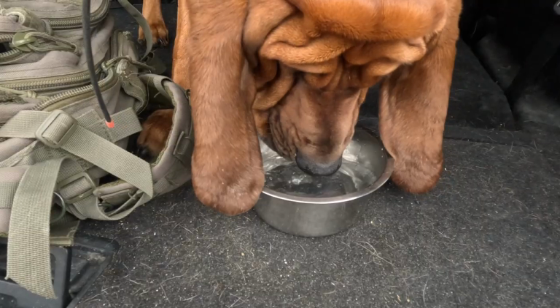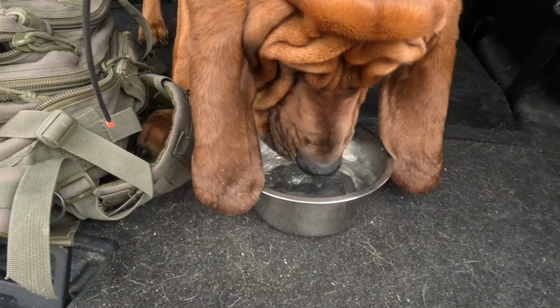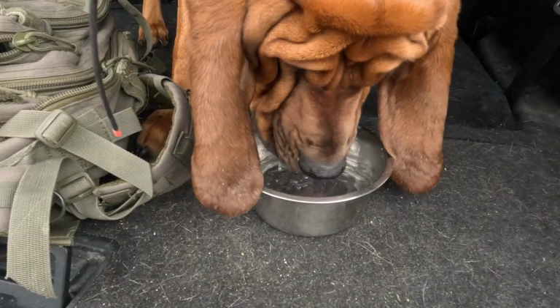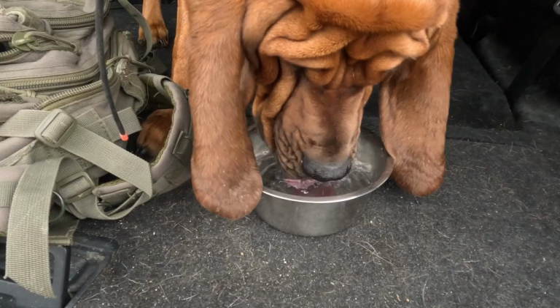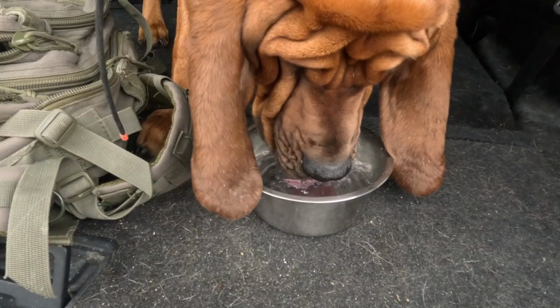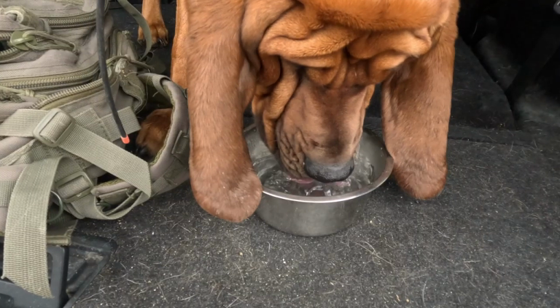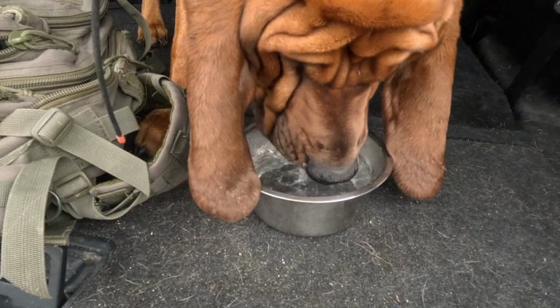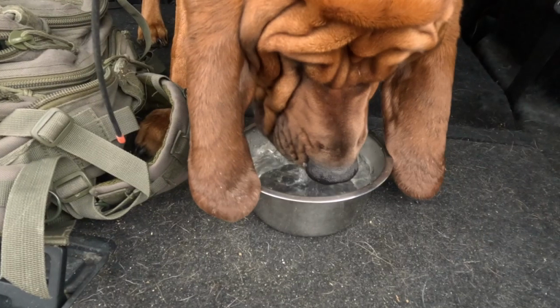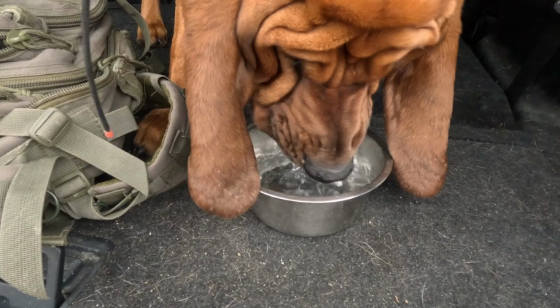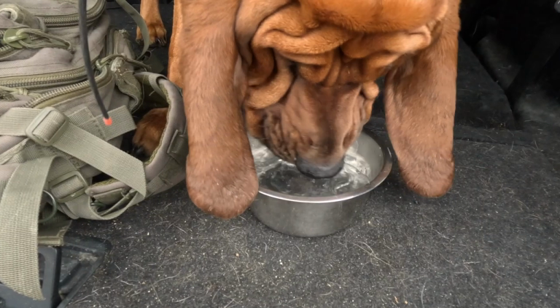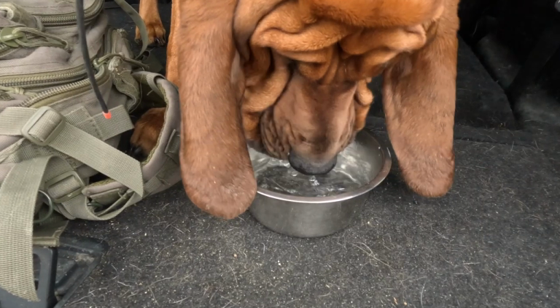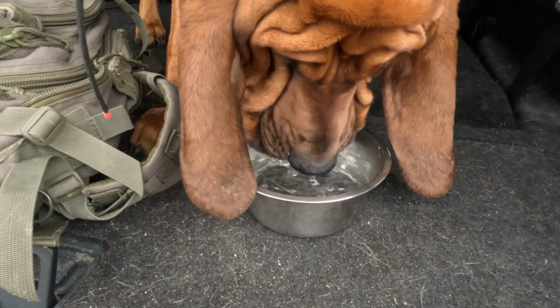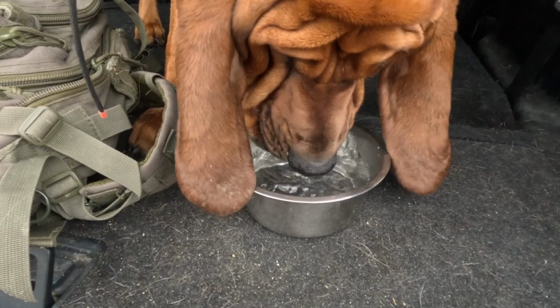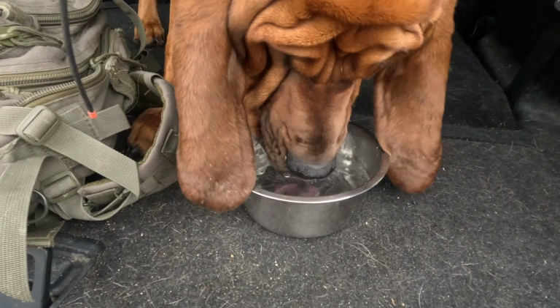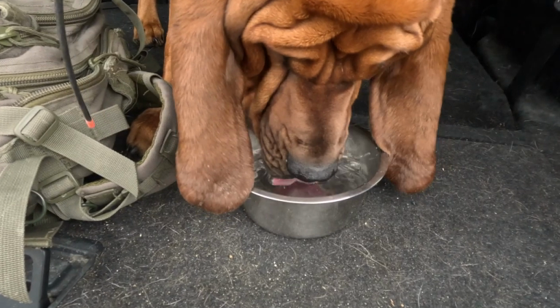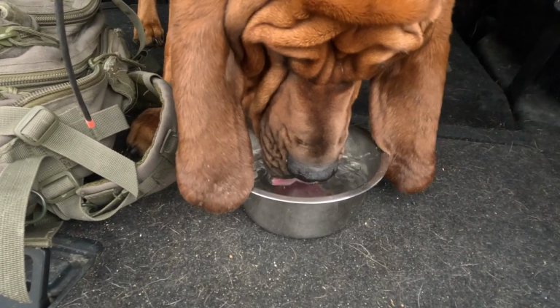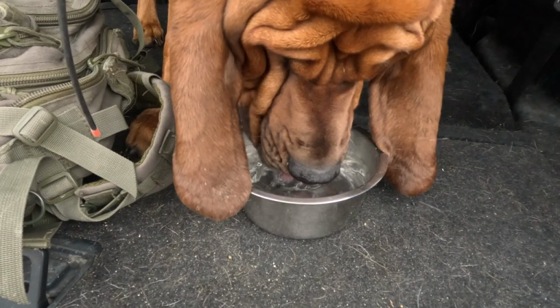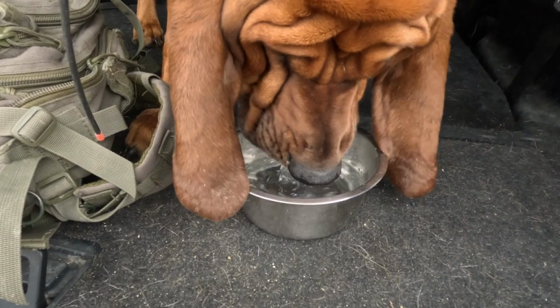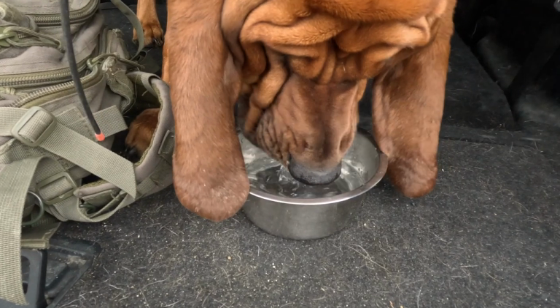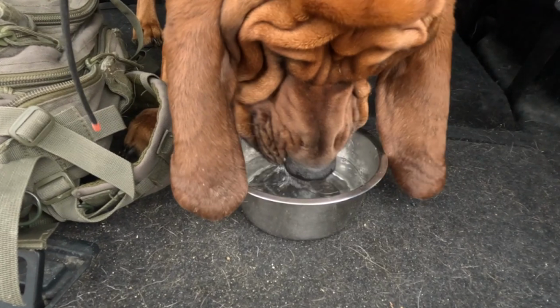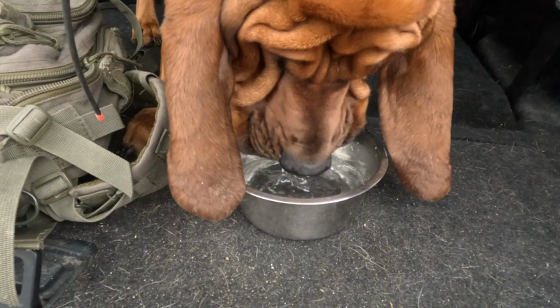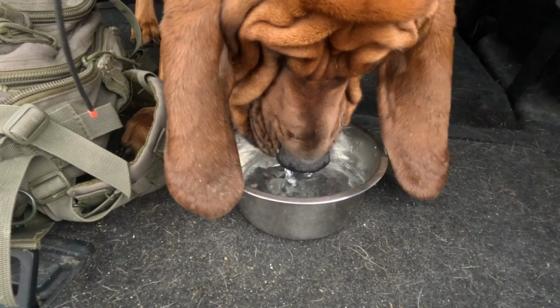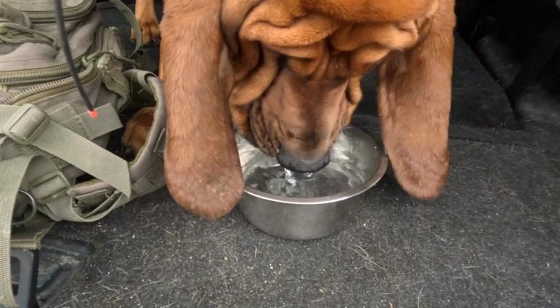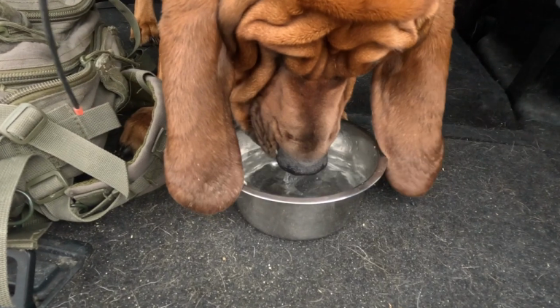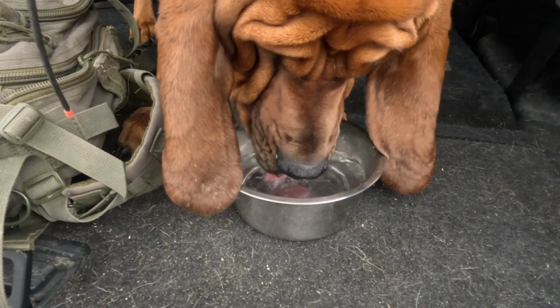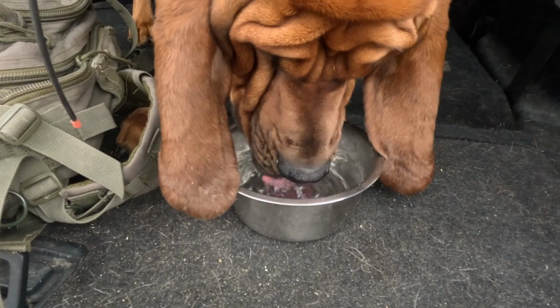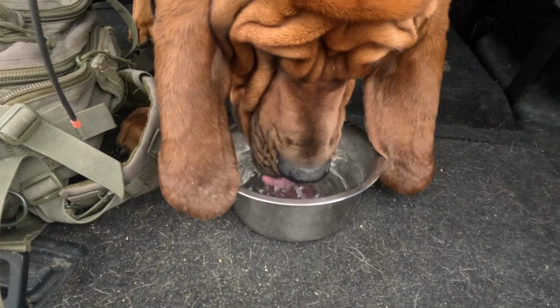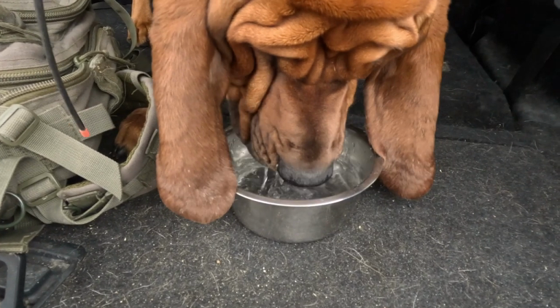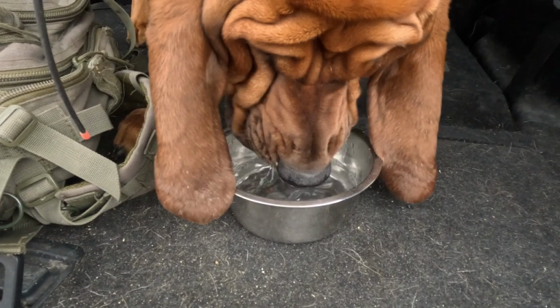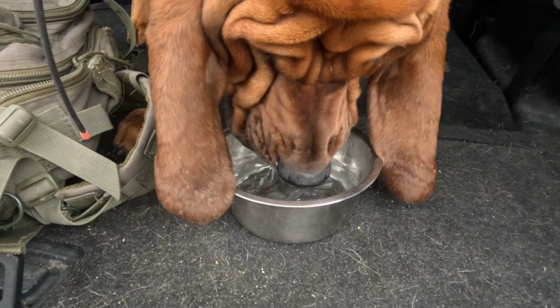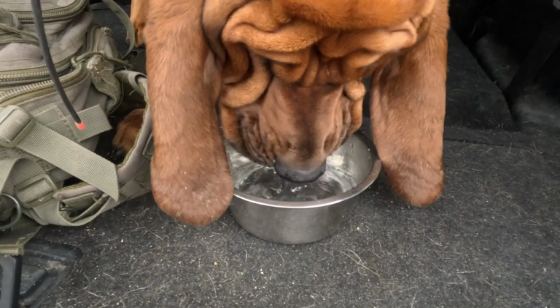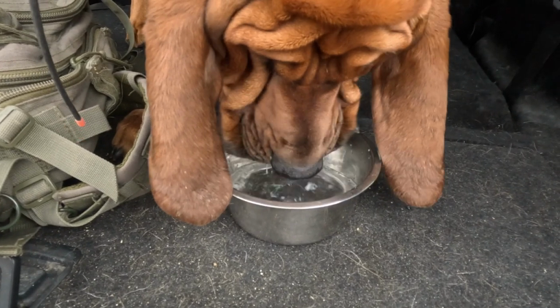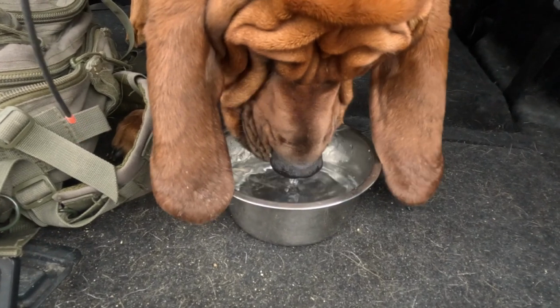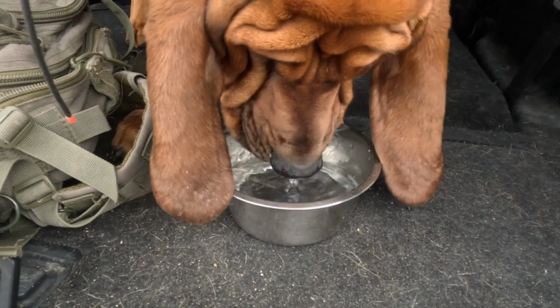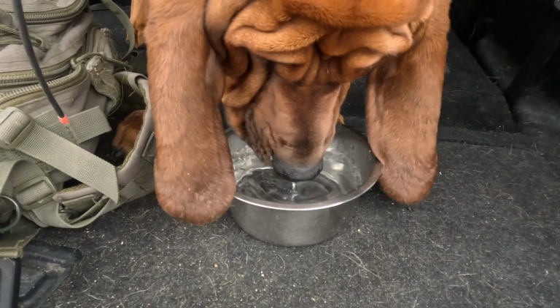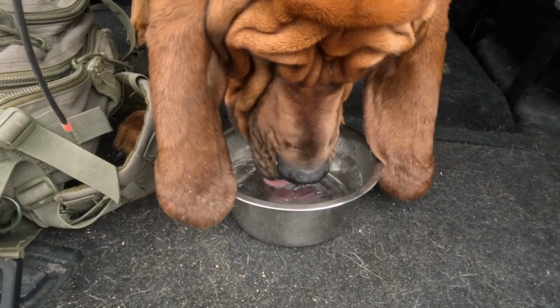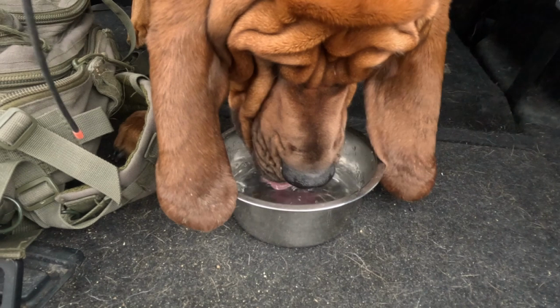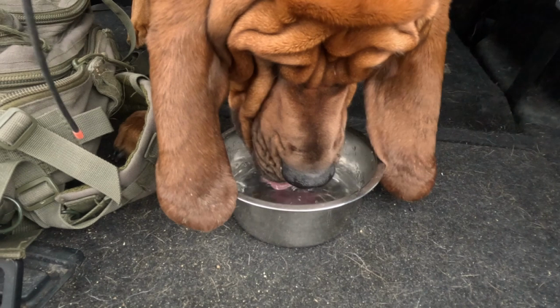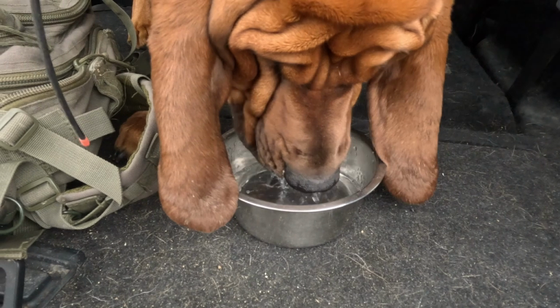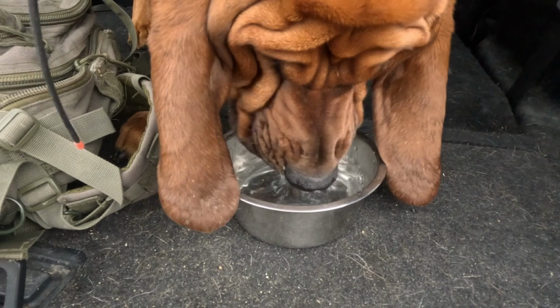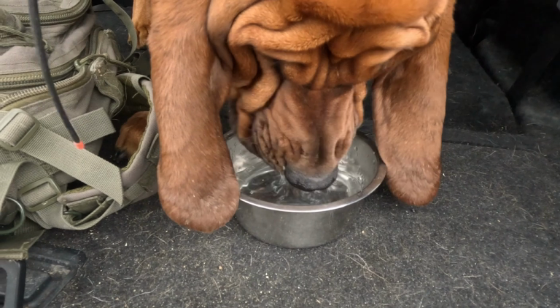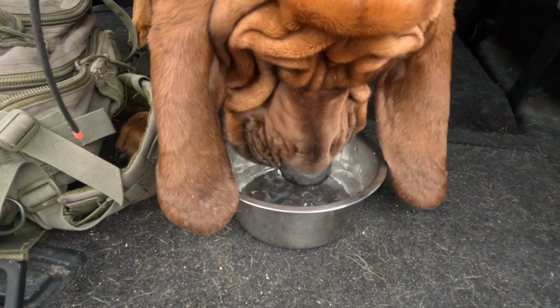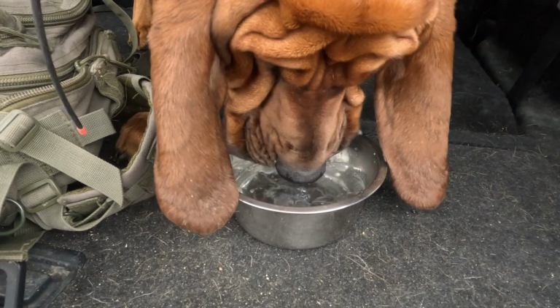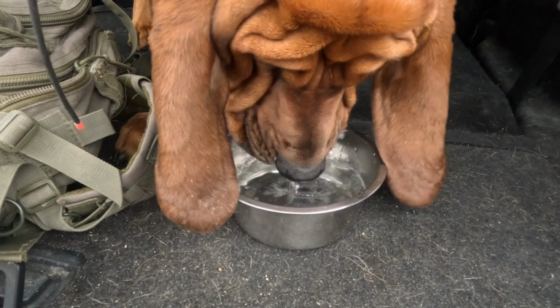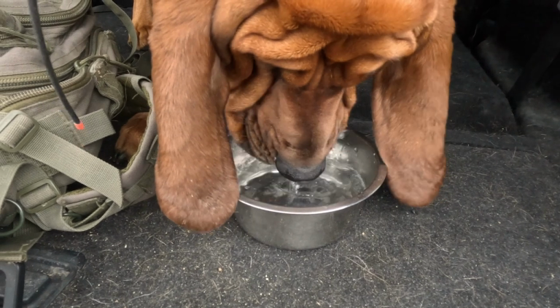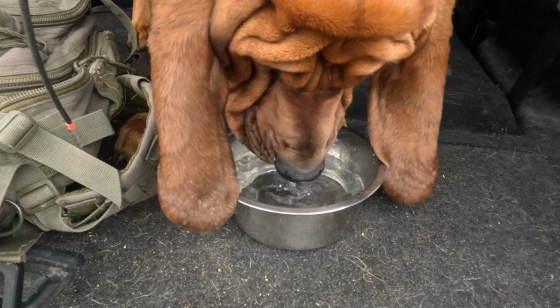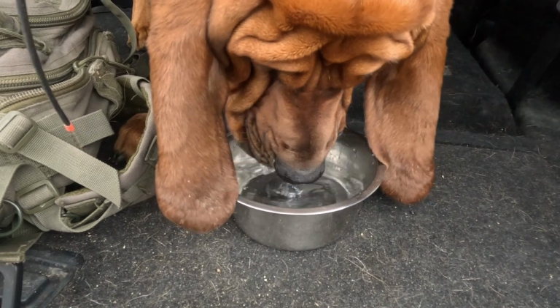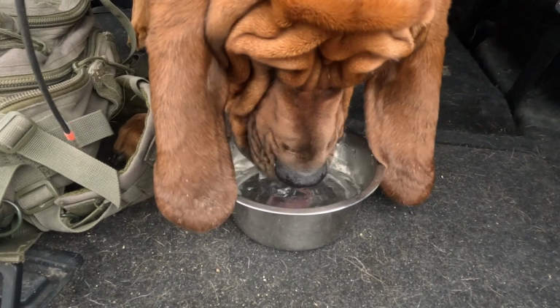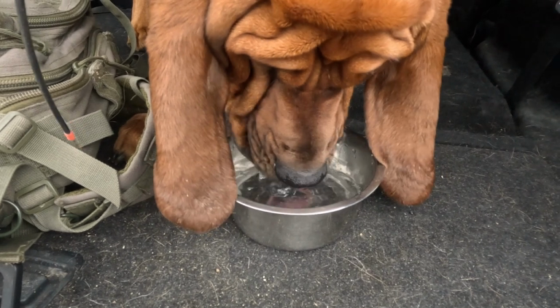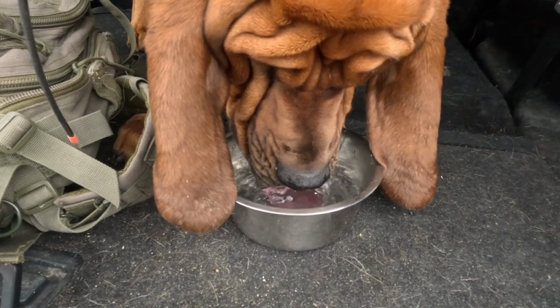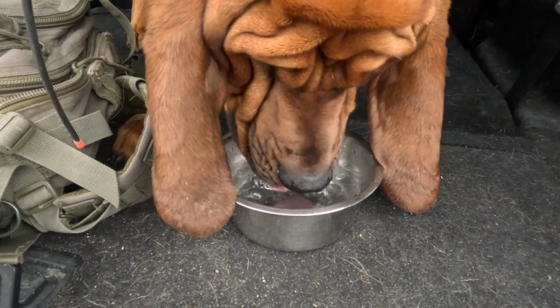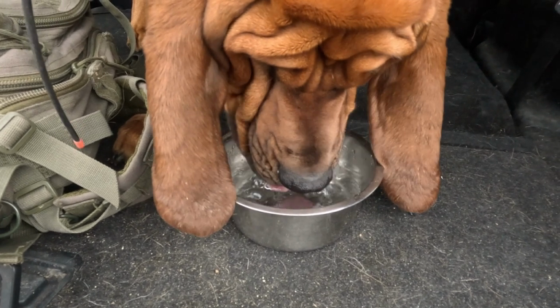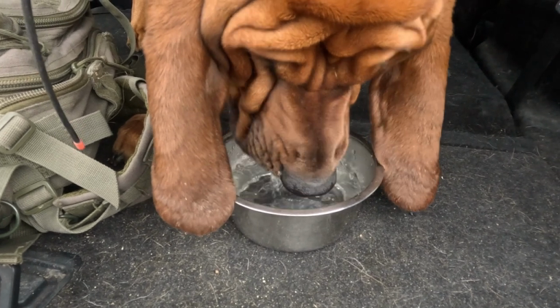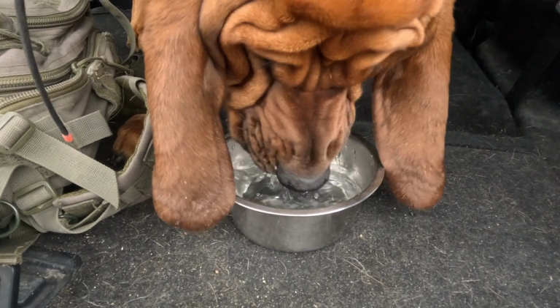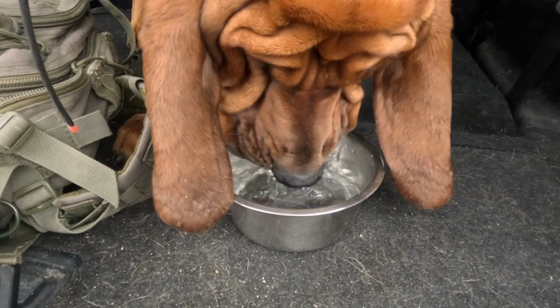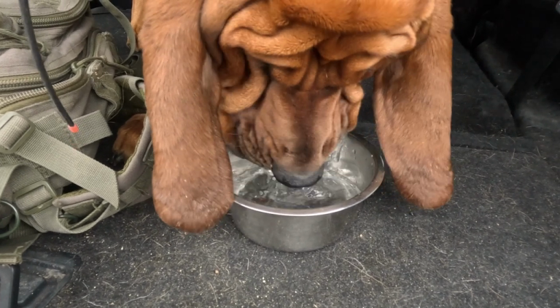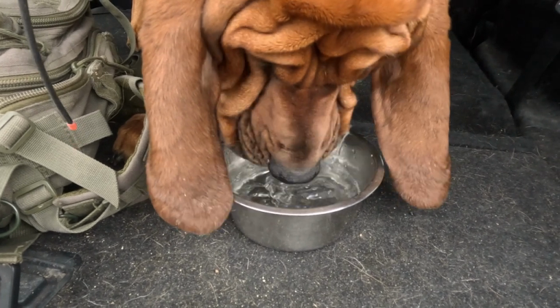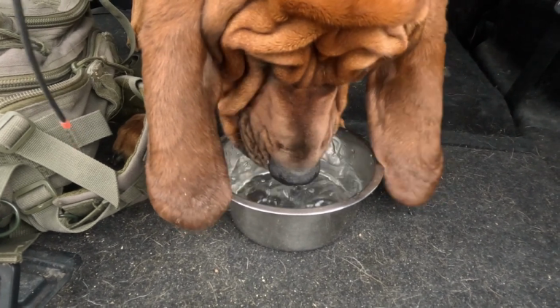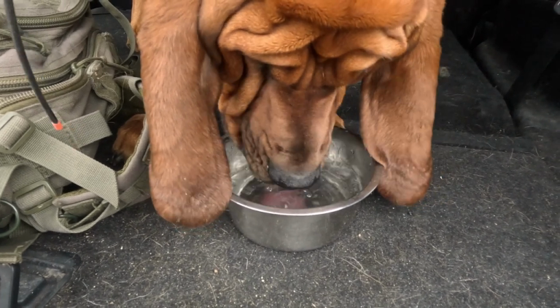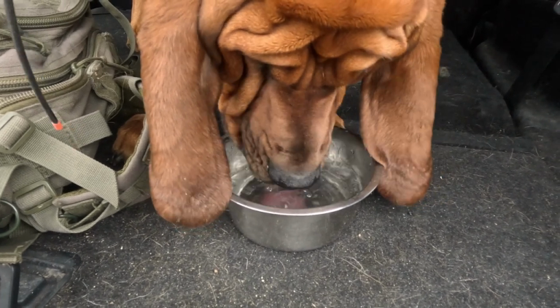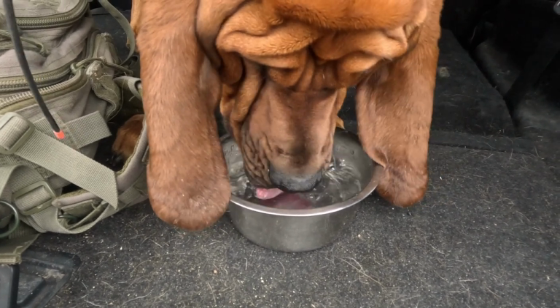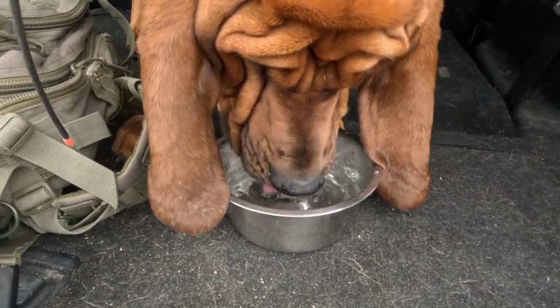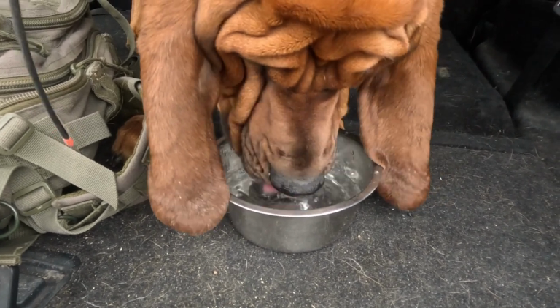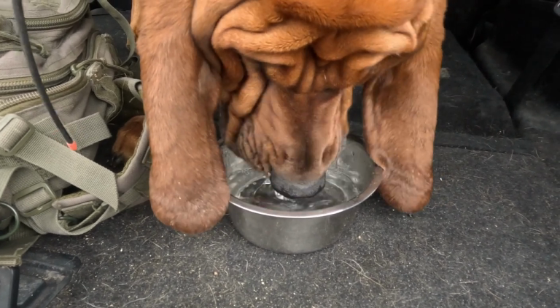Last but certainly not least let's keep your dog hydrated. We are trying to make a well-tuned machine here so we want to make sure that we're taking care of our dogs.